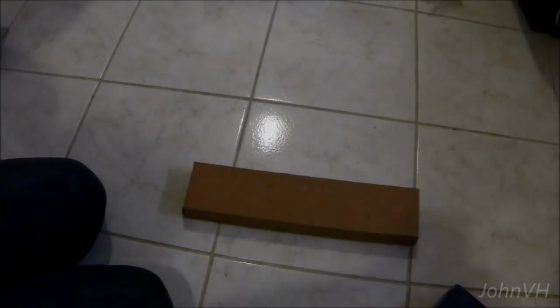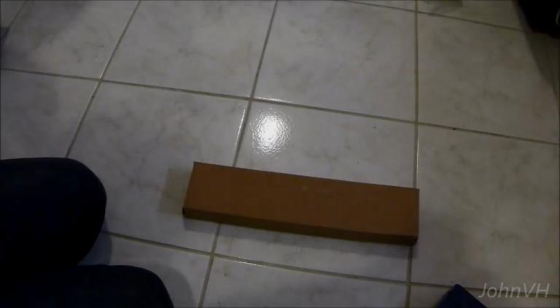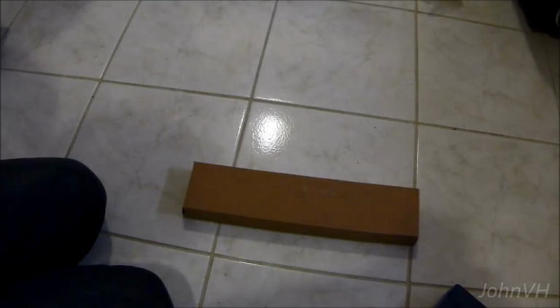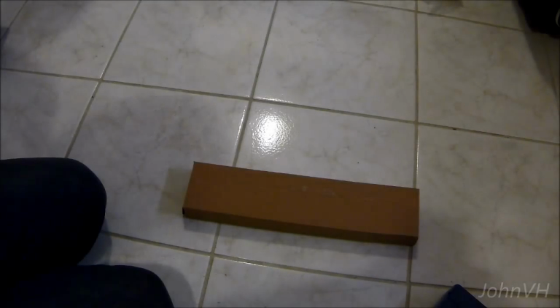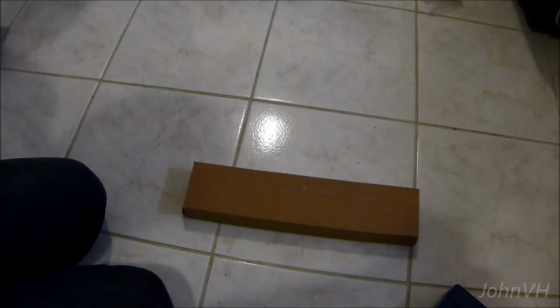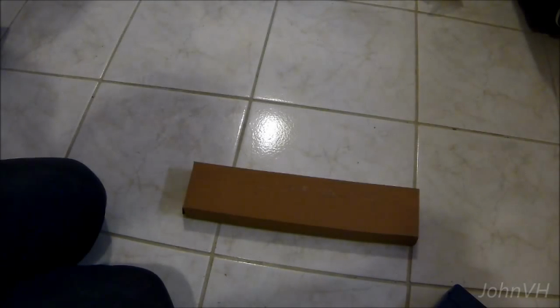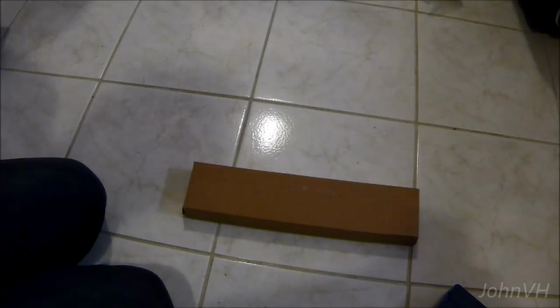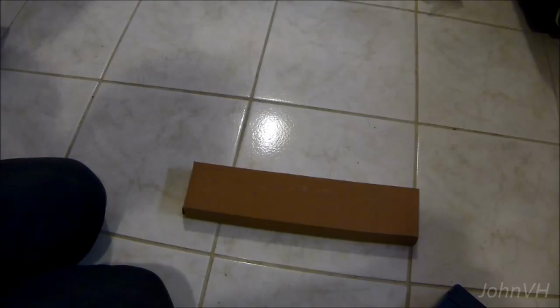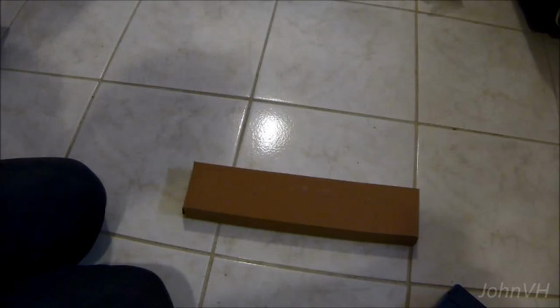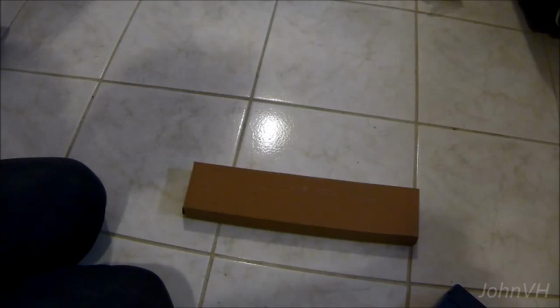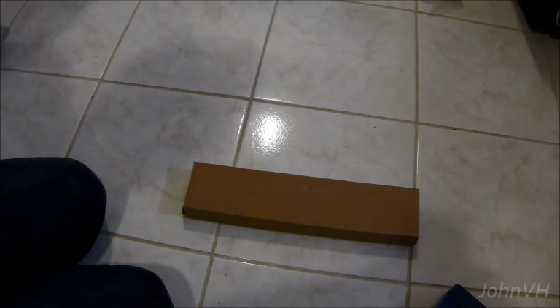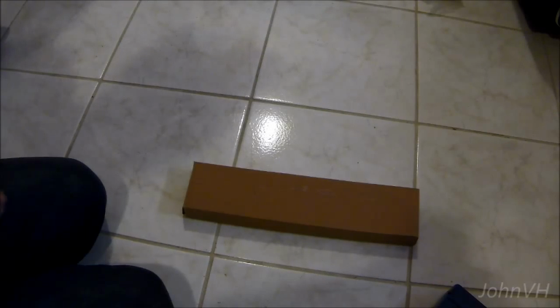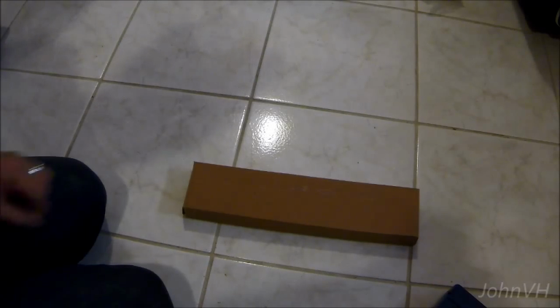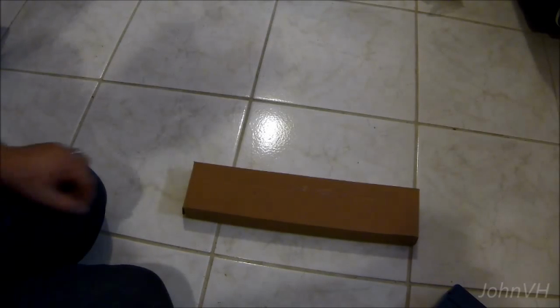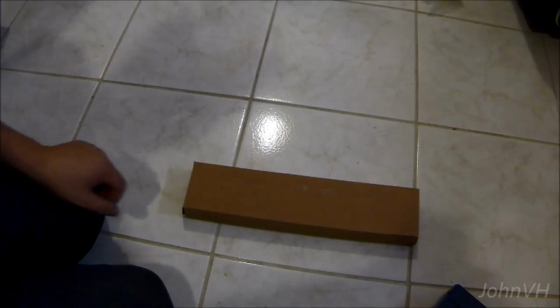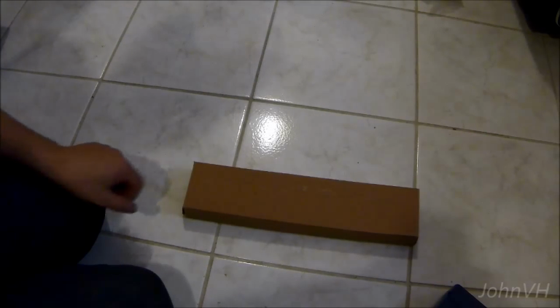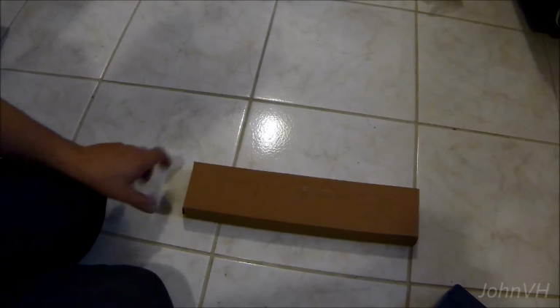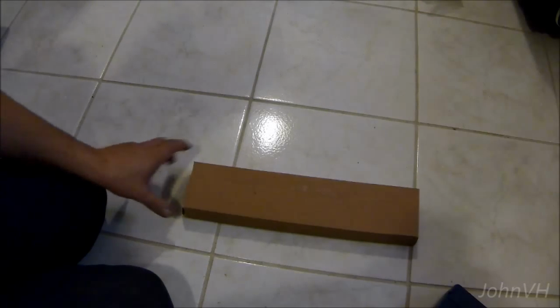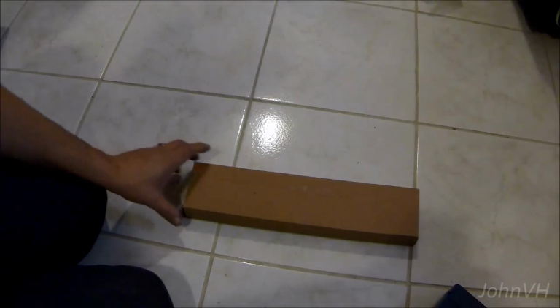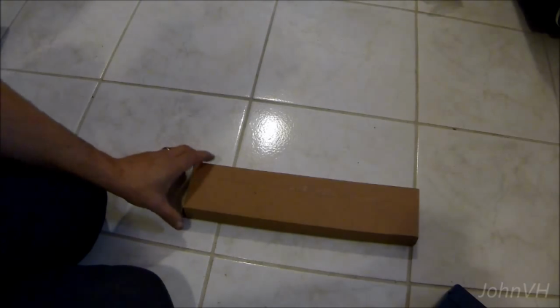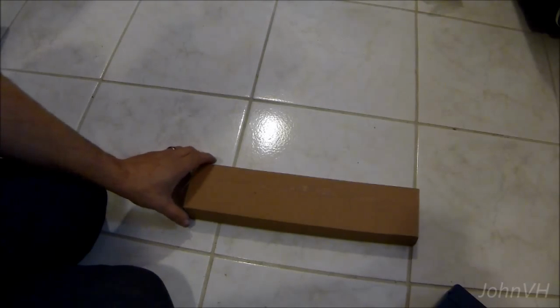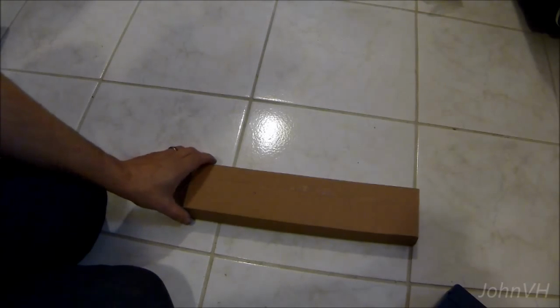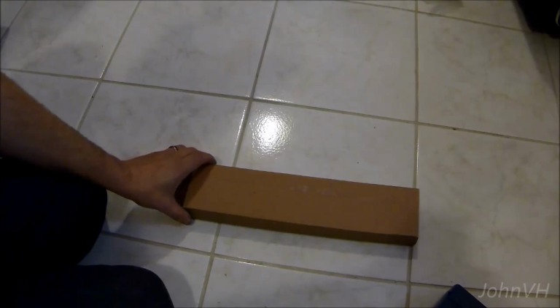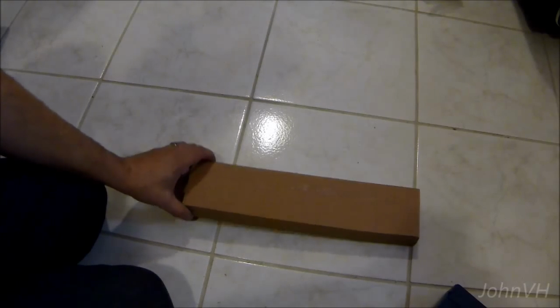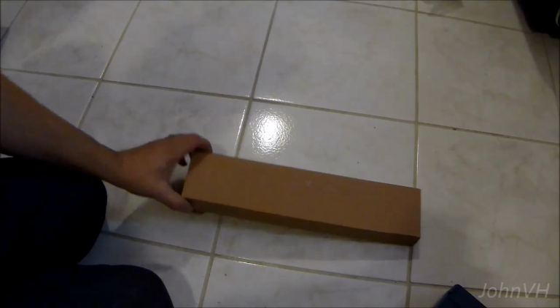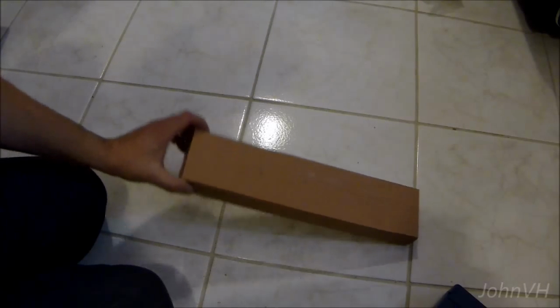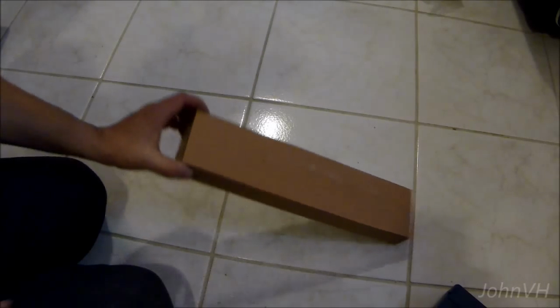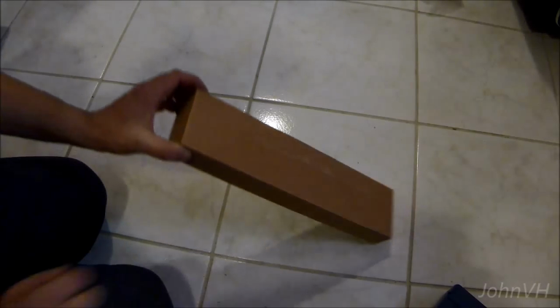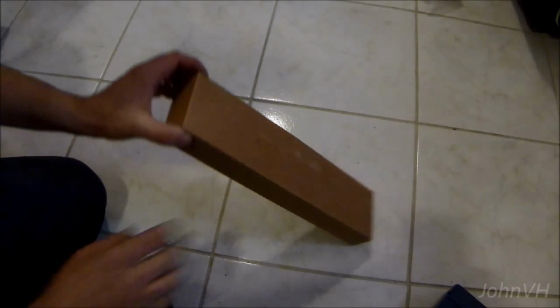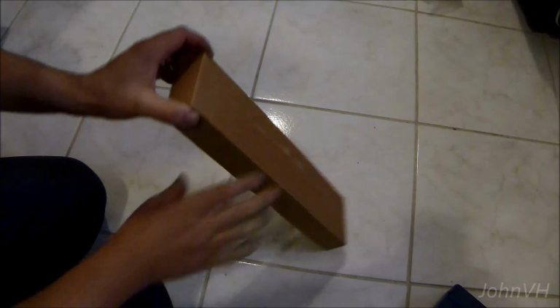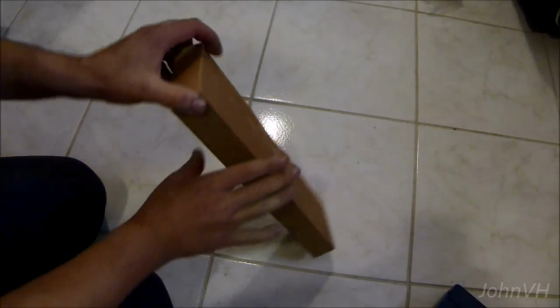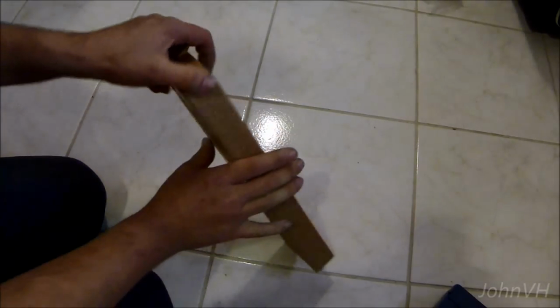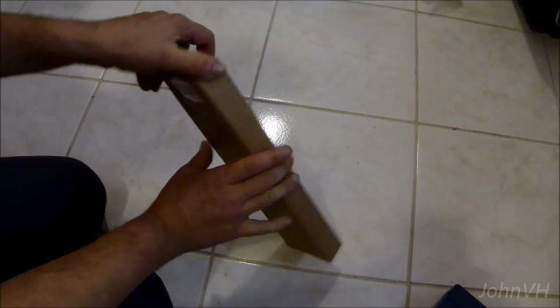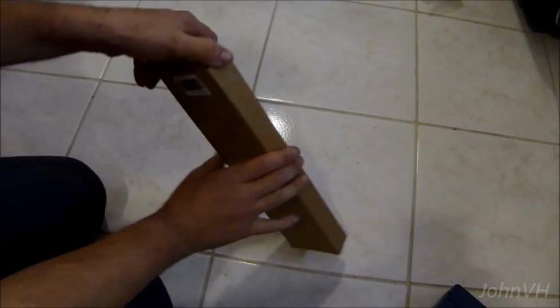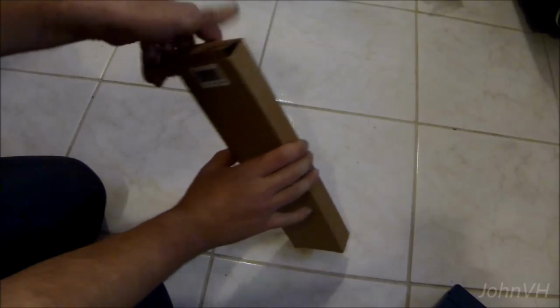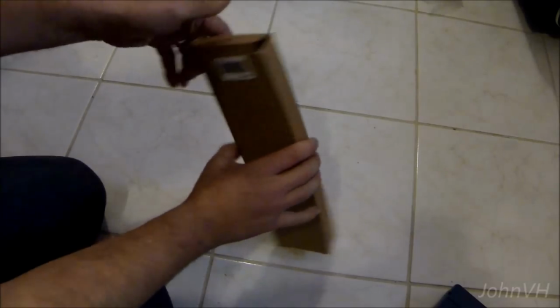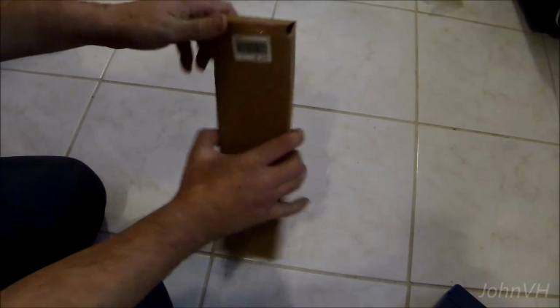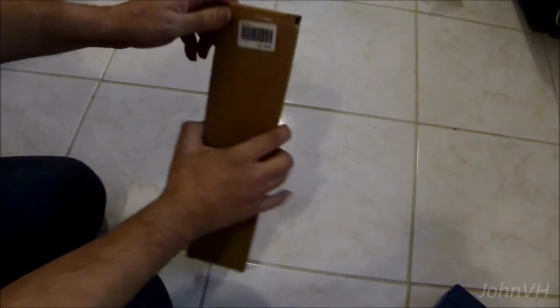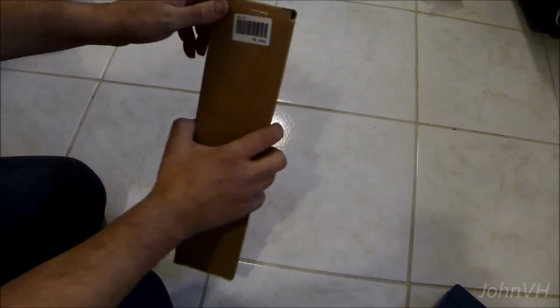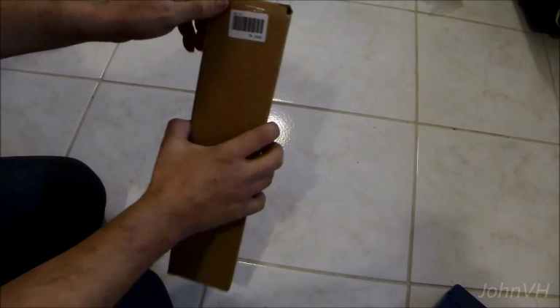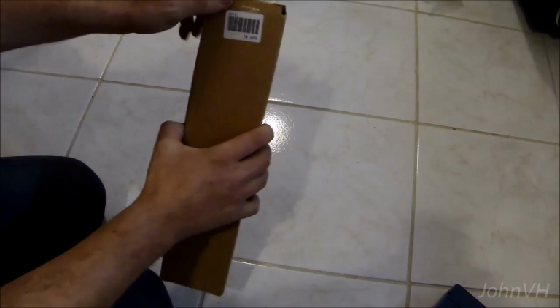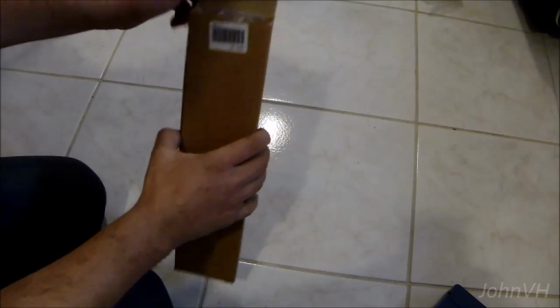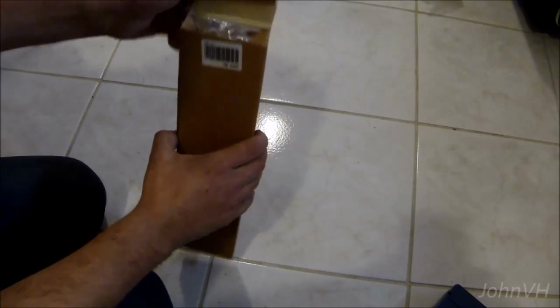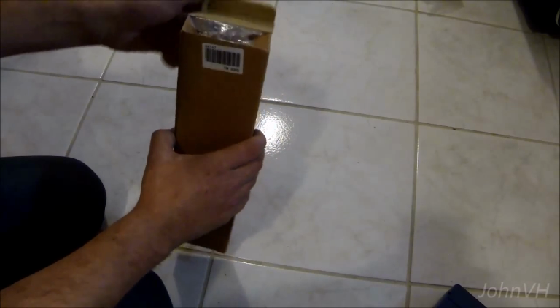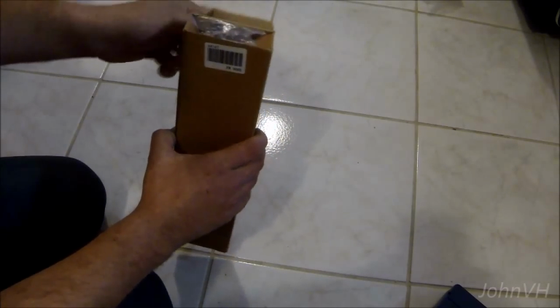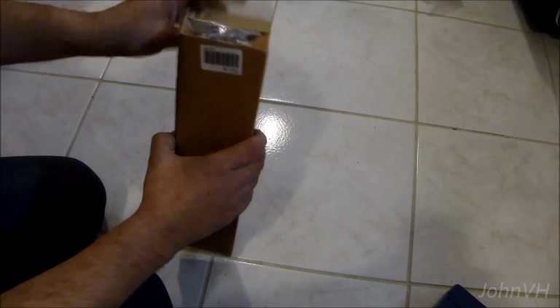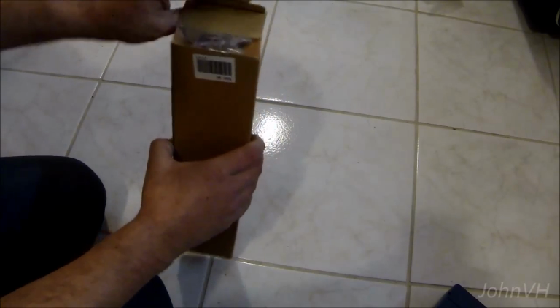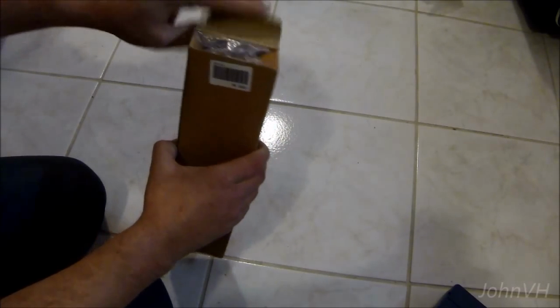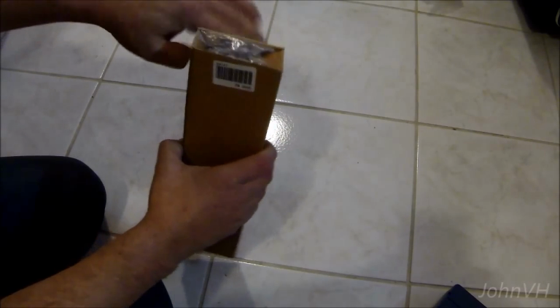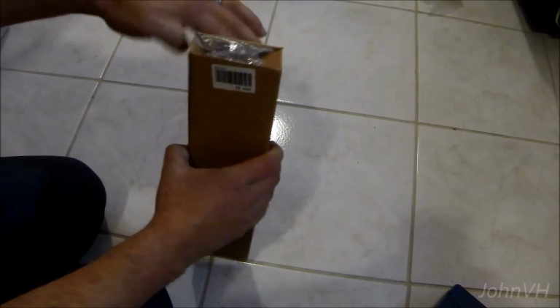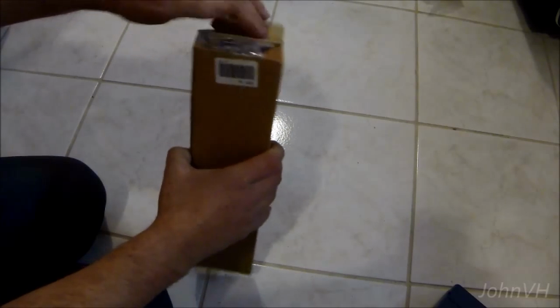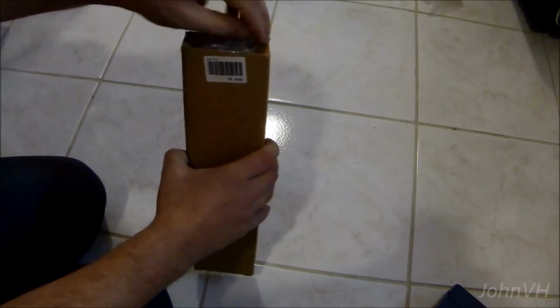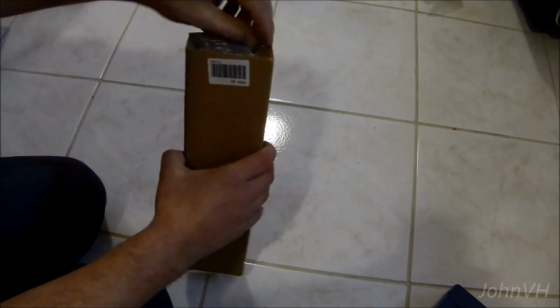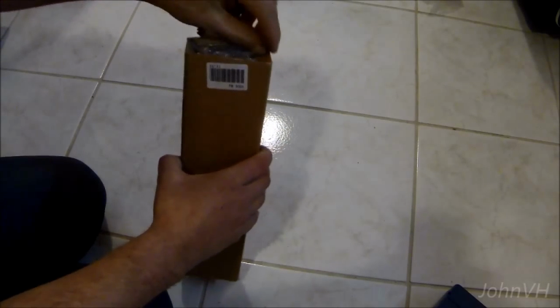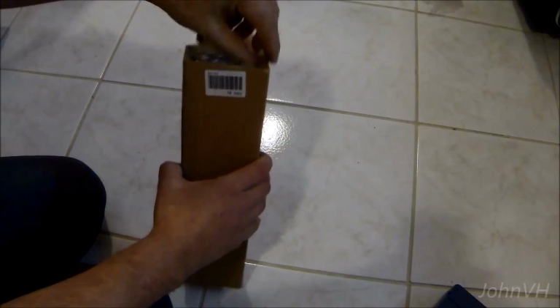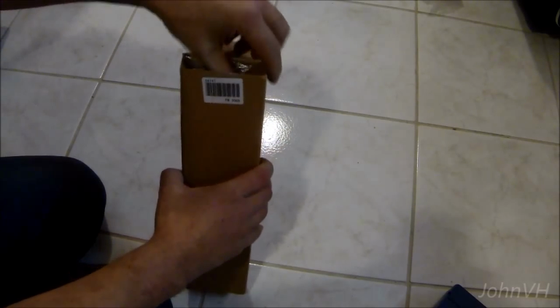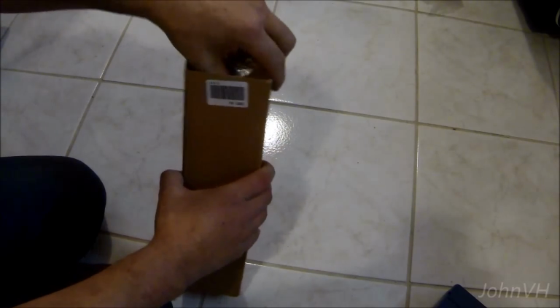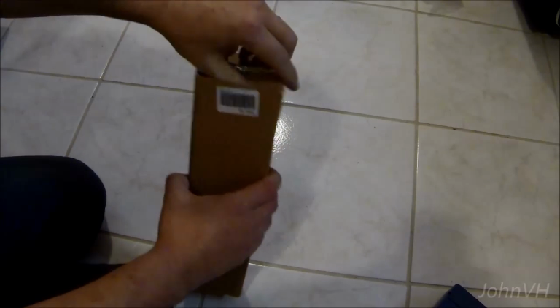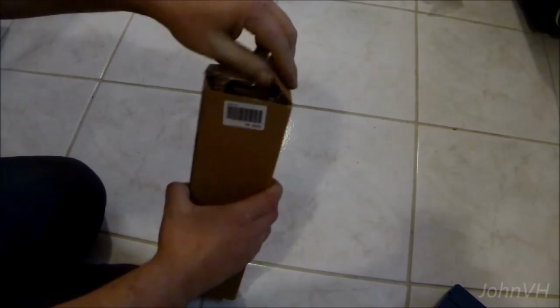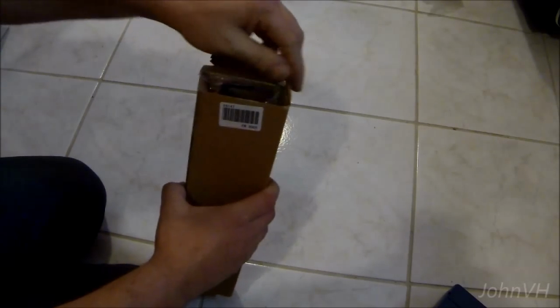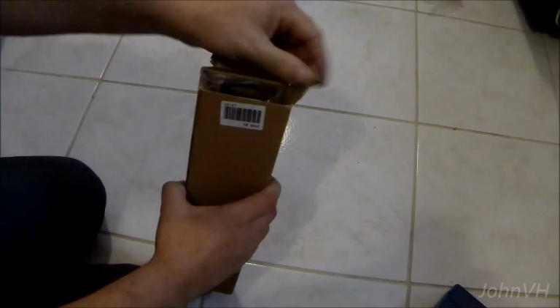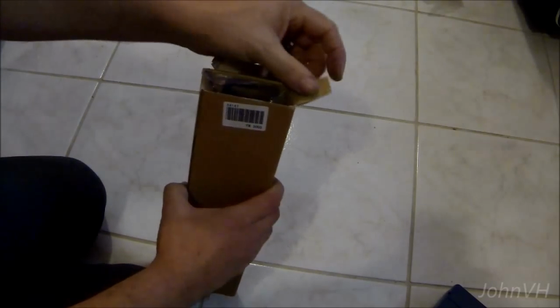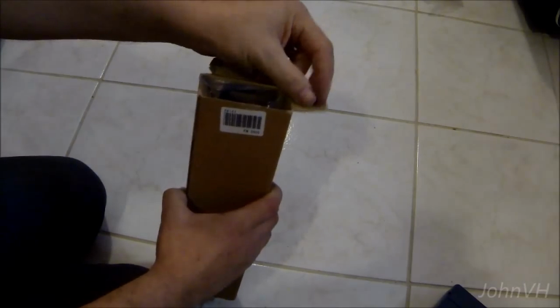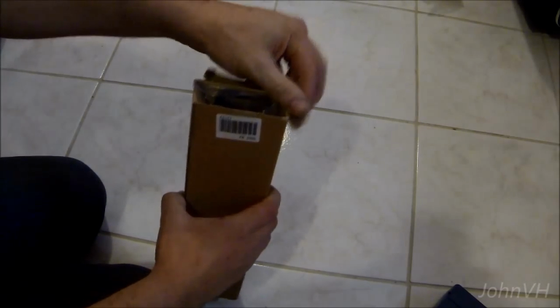Alright, here's my new Dart 400 from Hobby King. Just came today. Haven't even taken it out of the package yet. Let's see what we get.